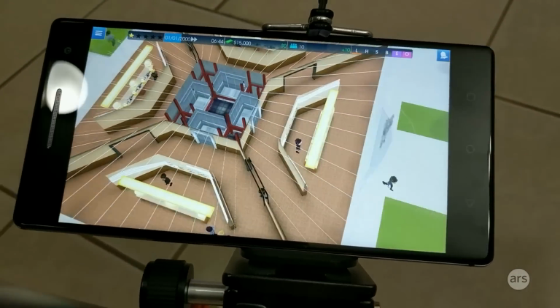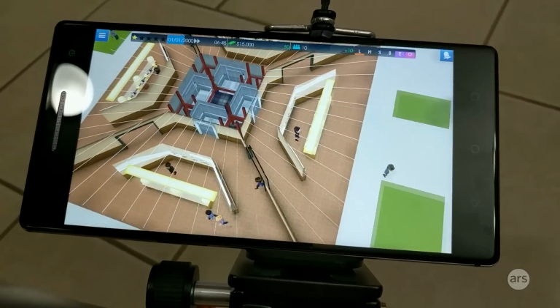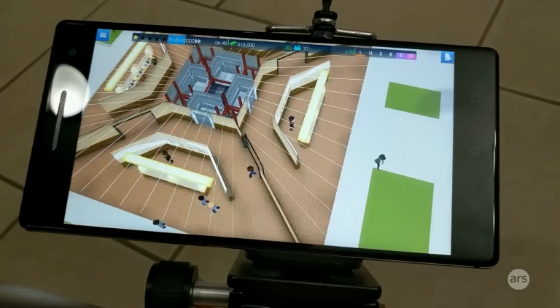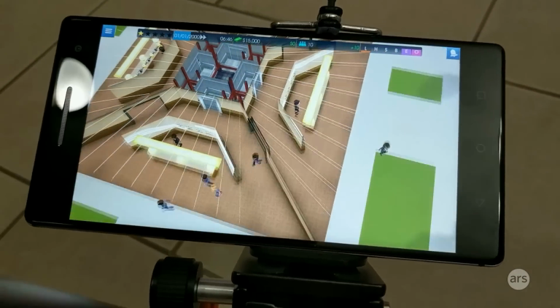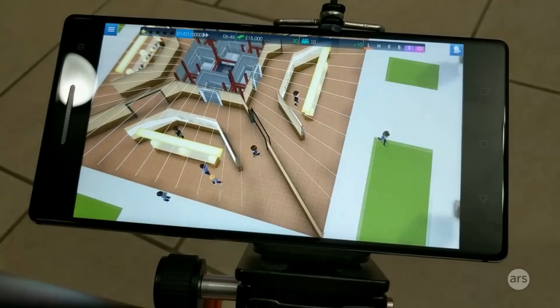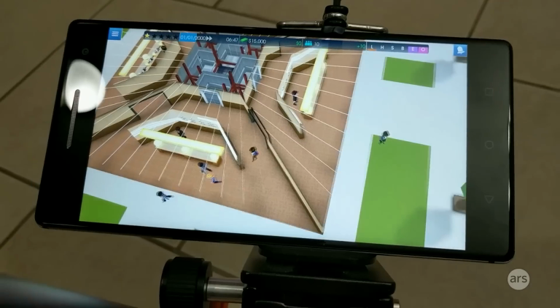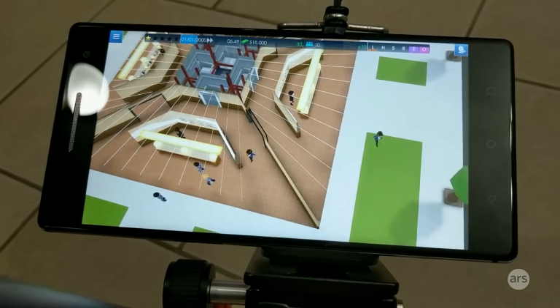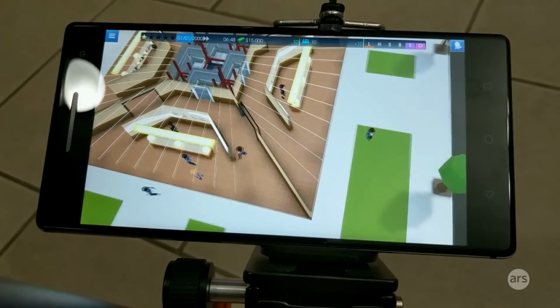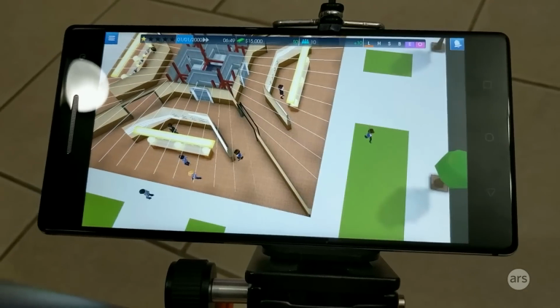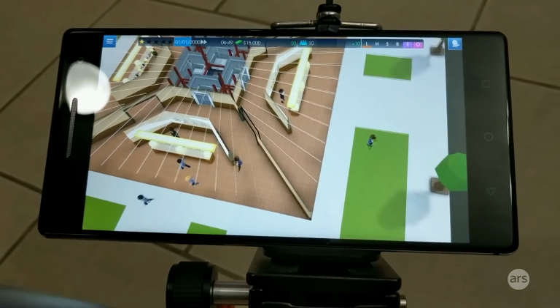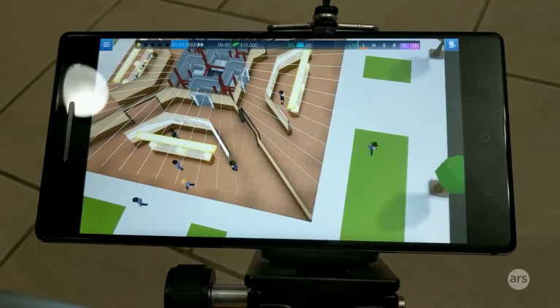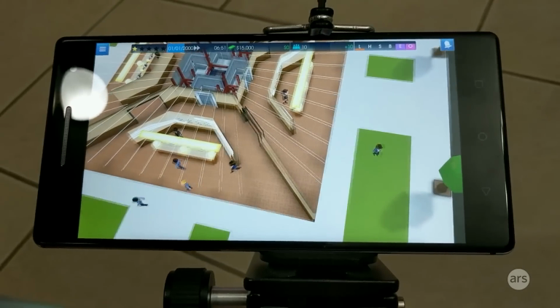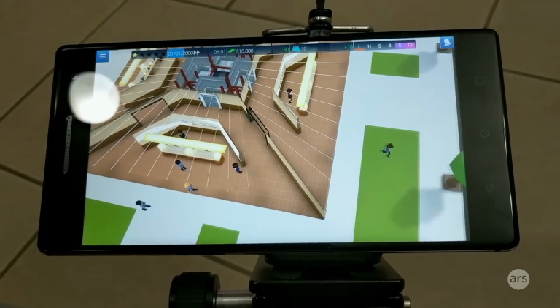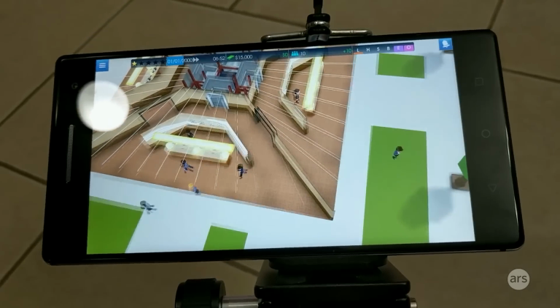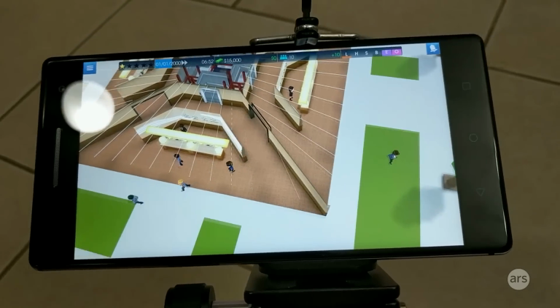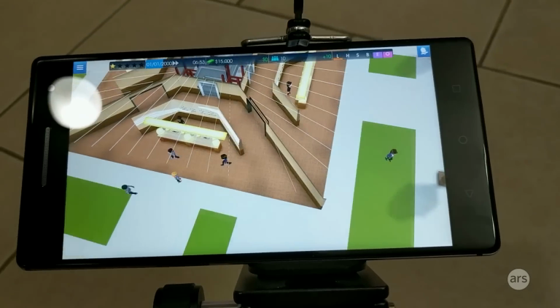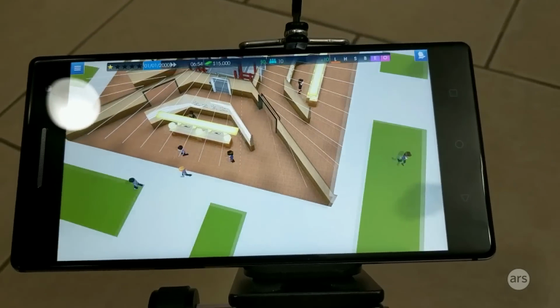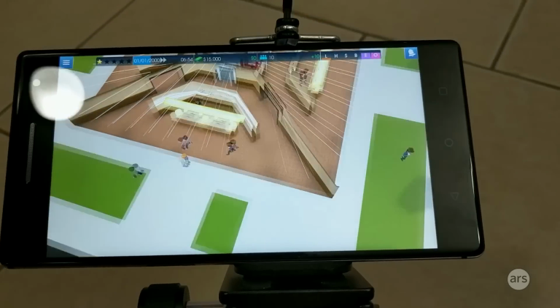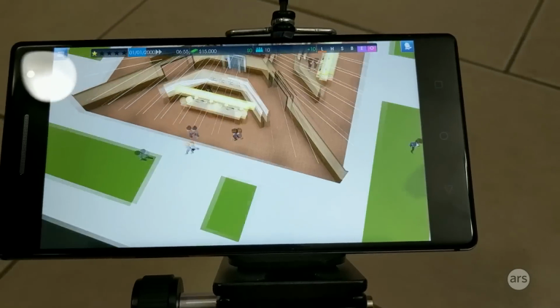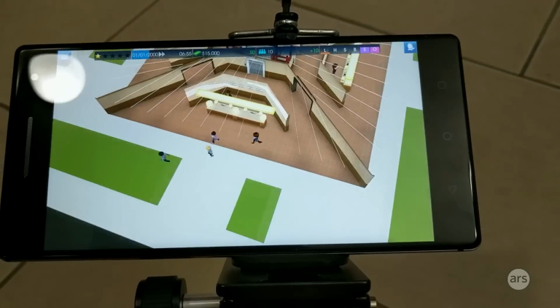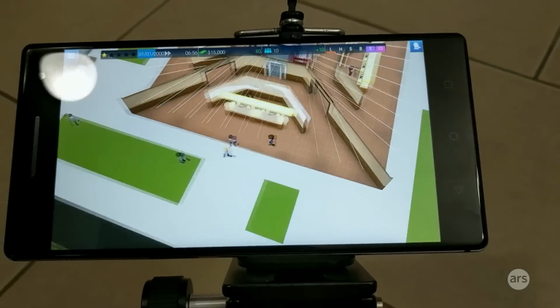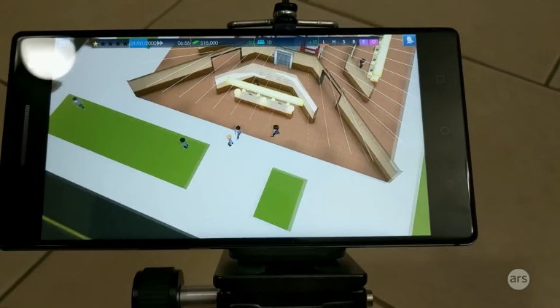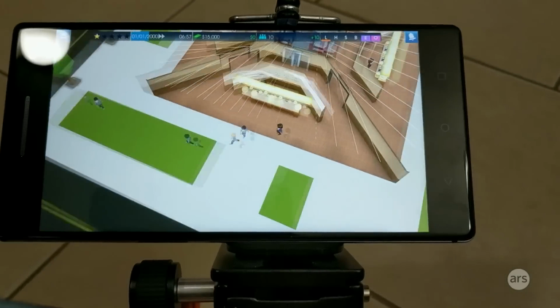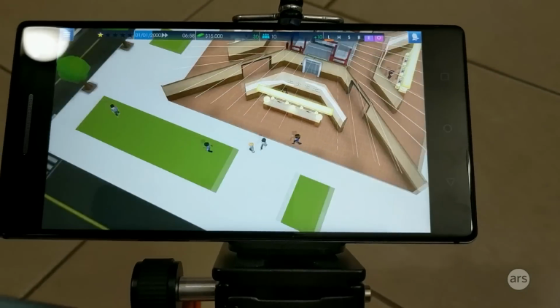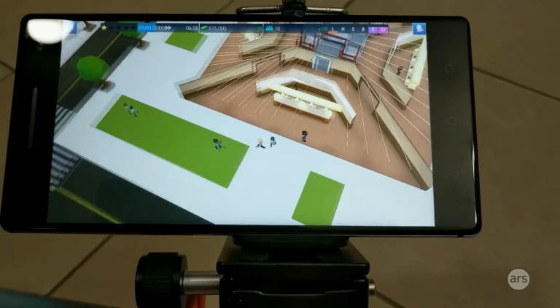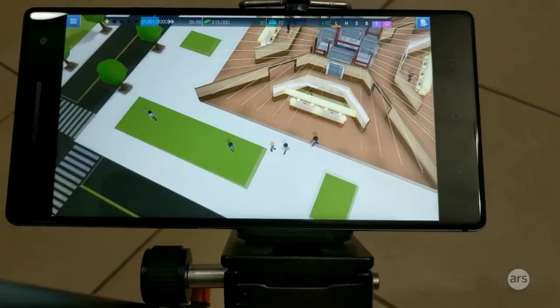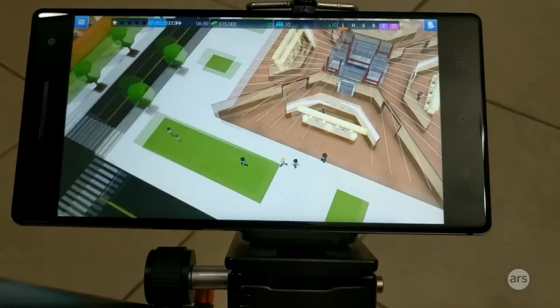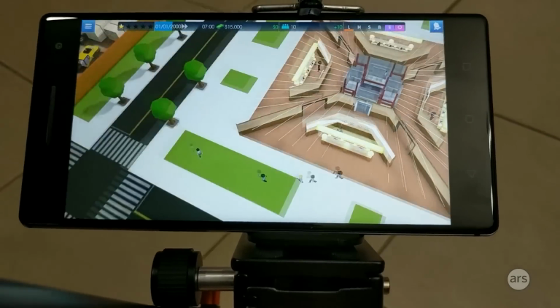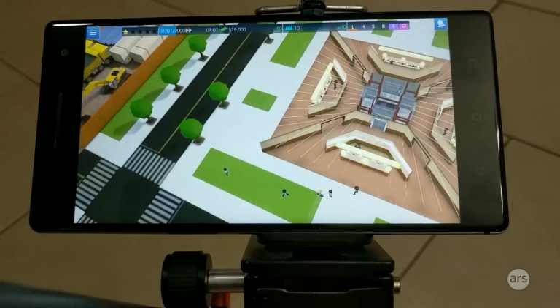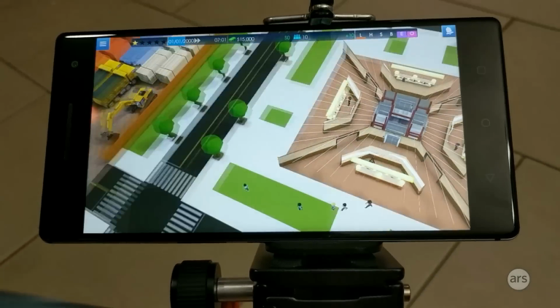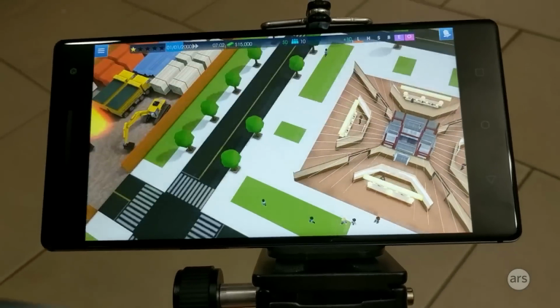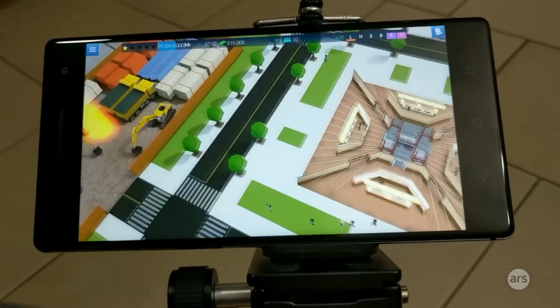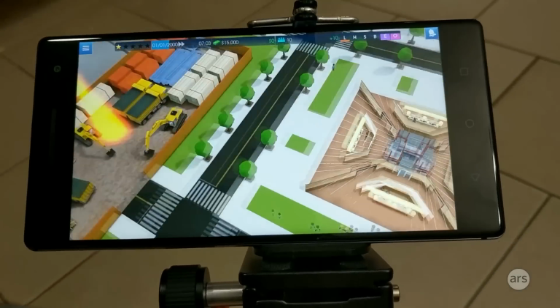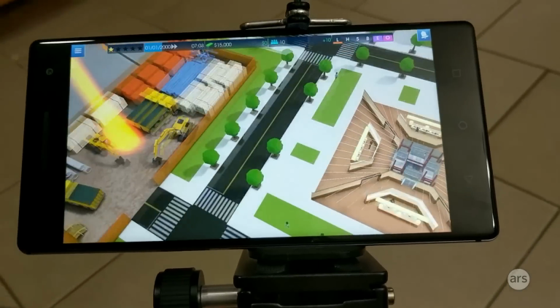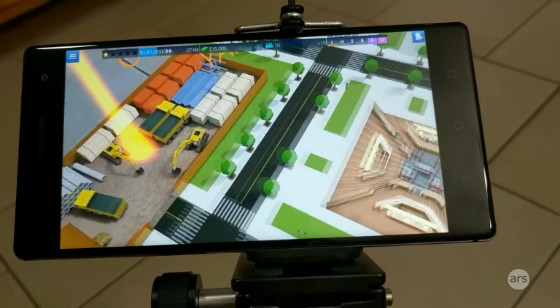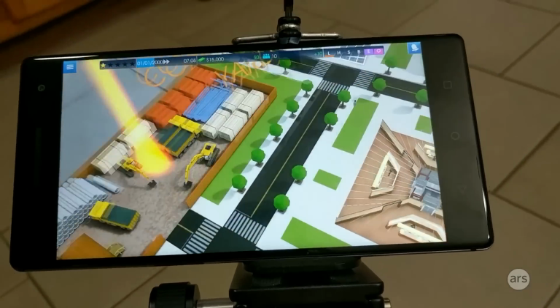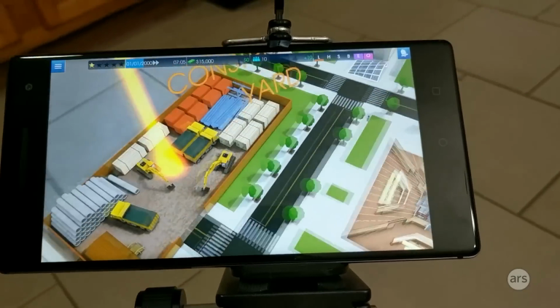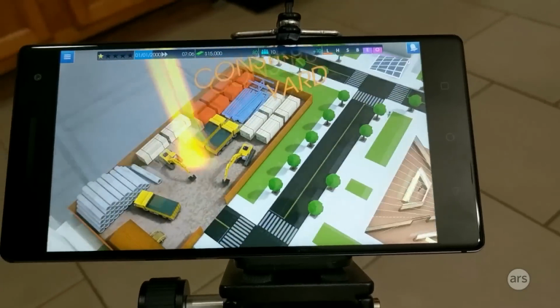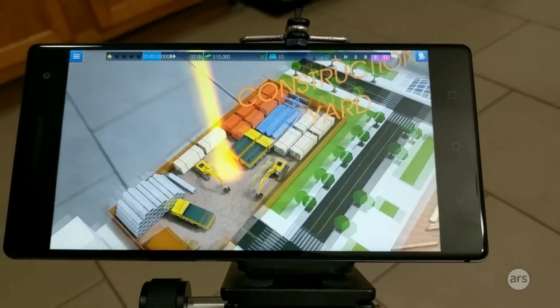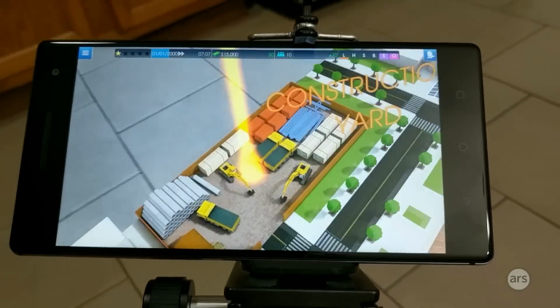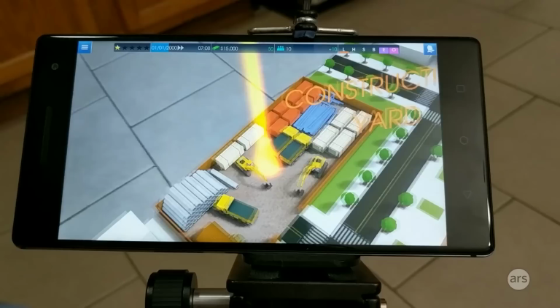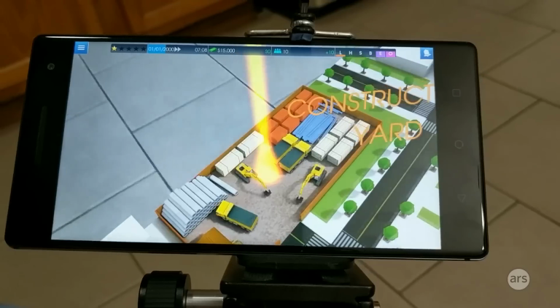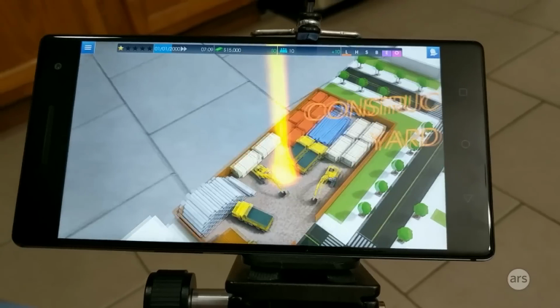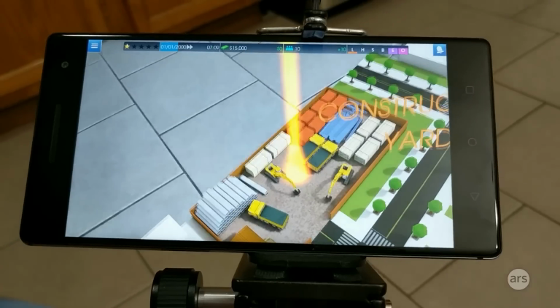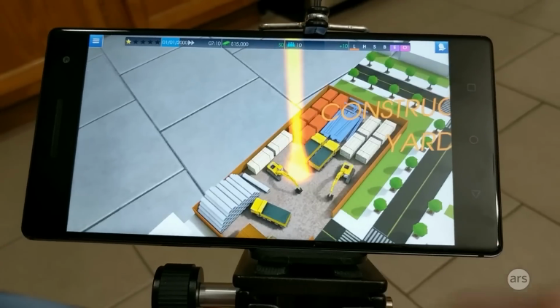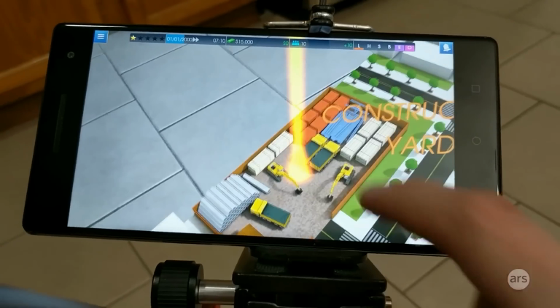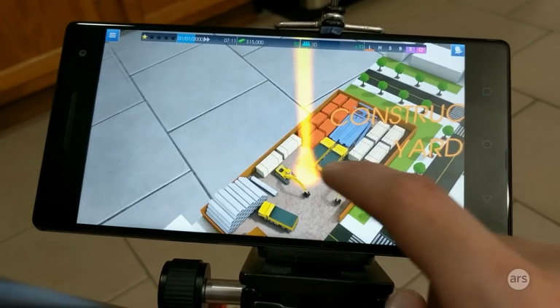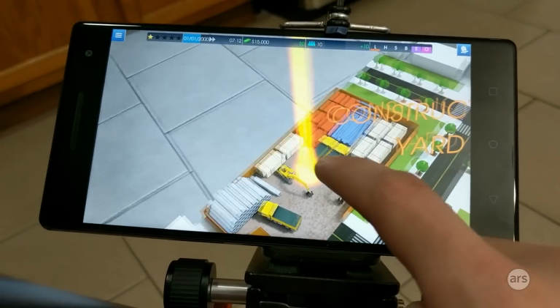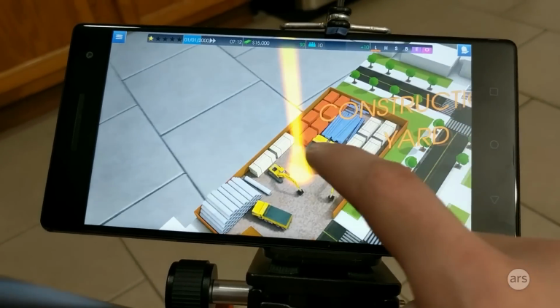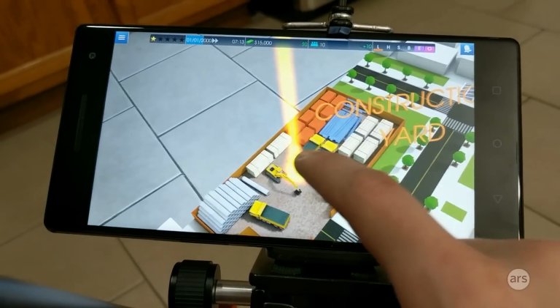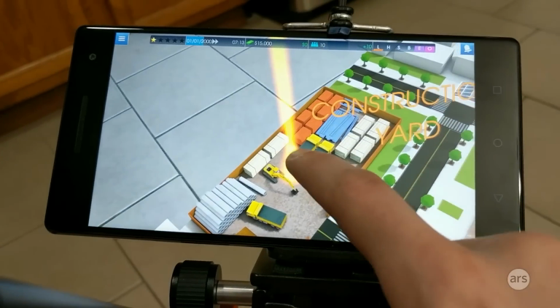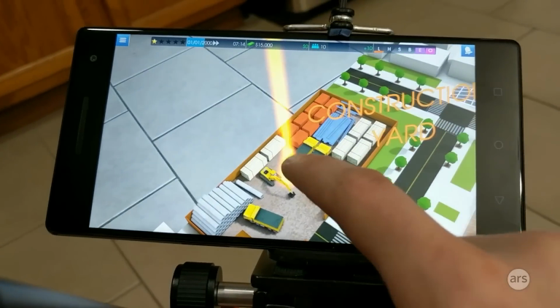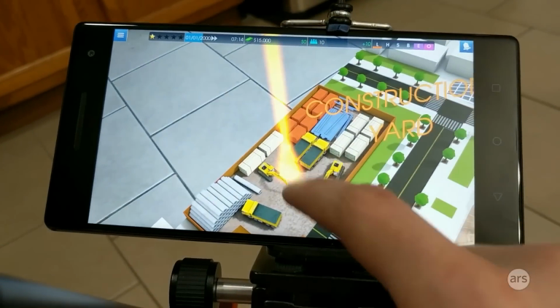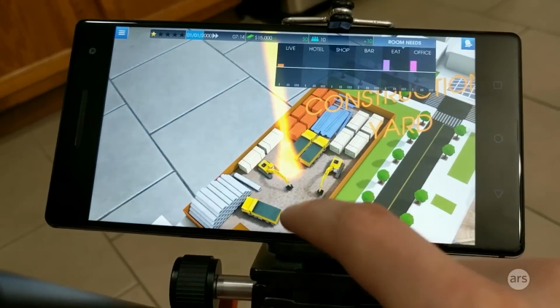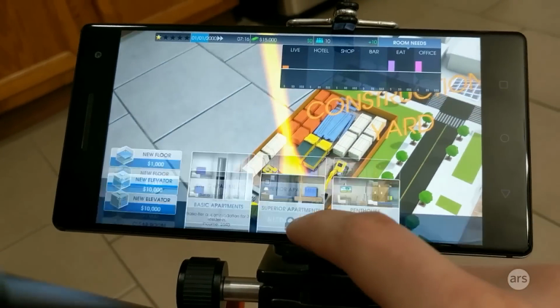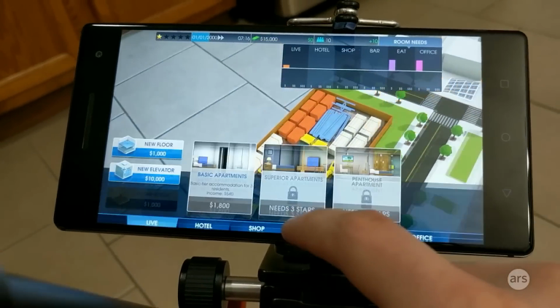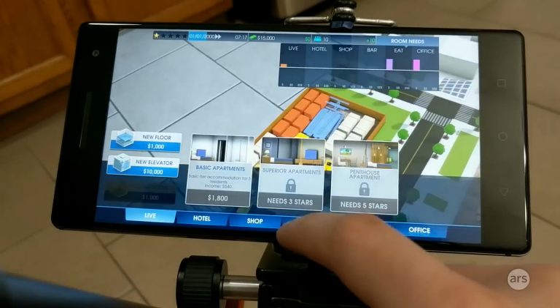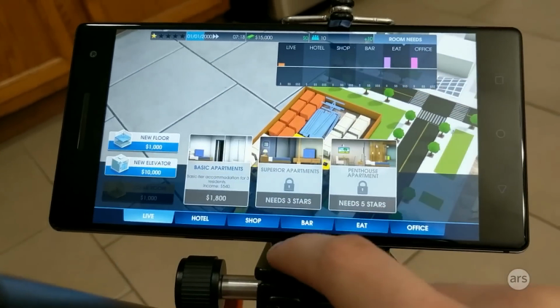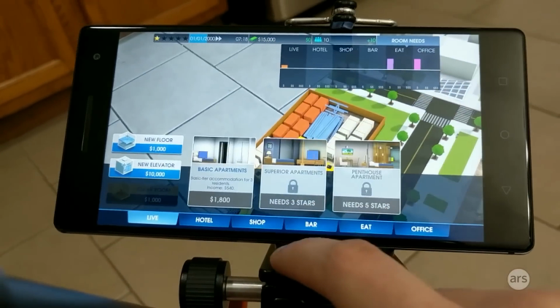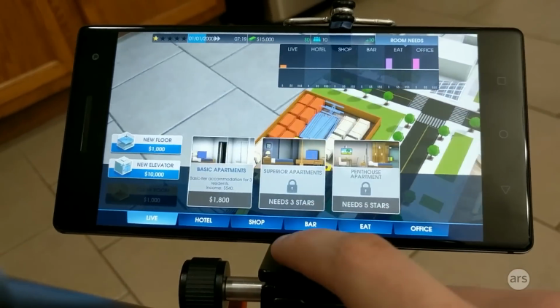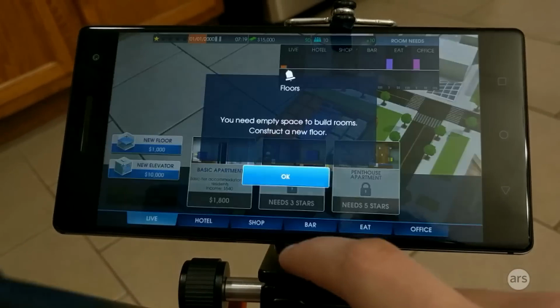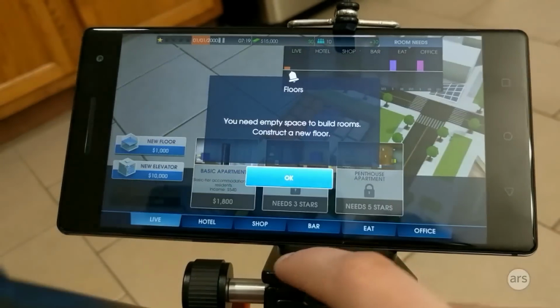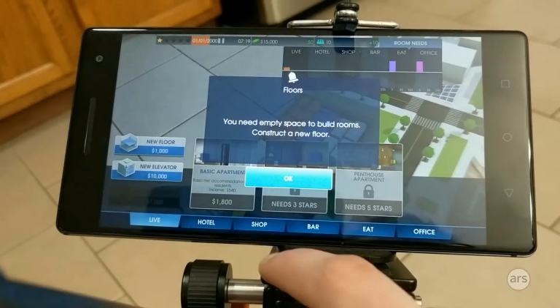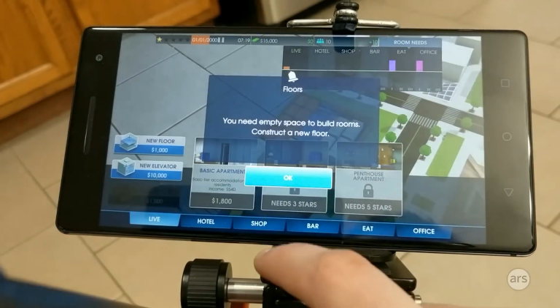You can see the little people run around here, and you just kind of build a tower.